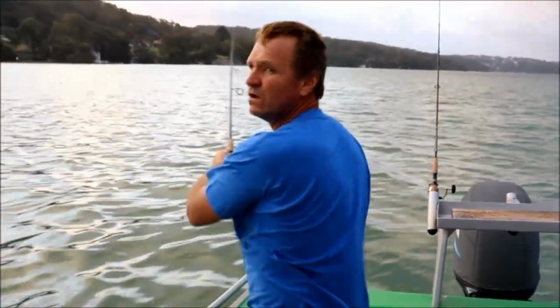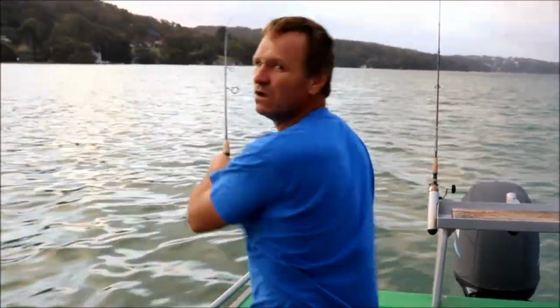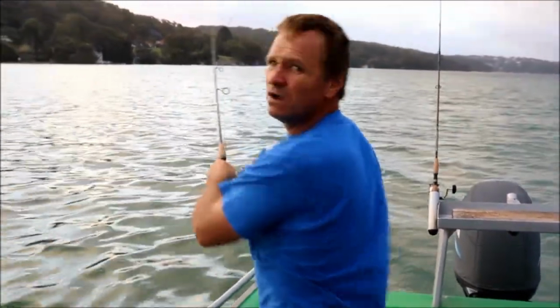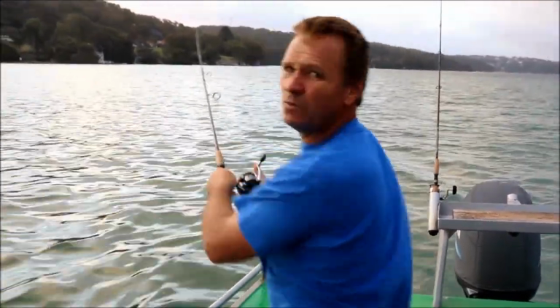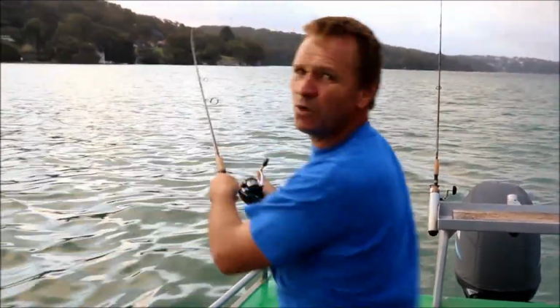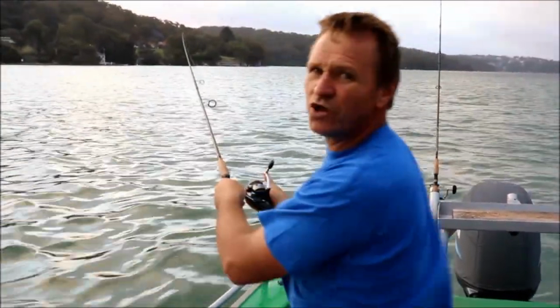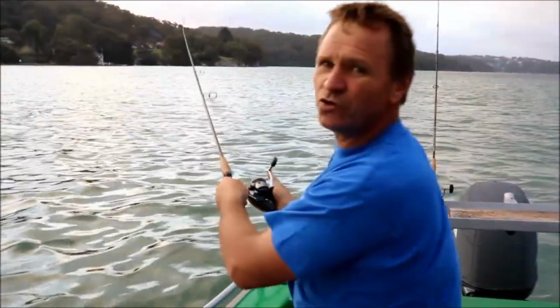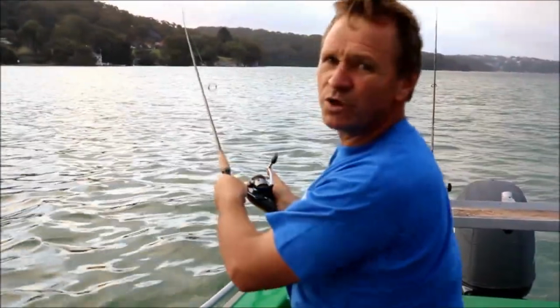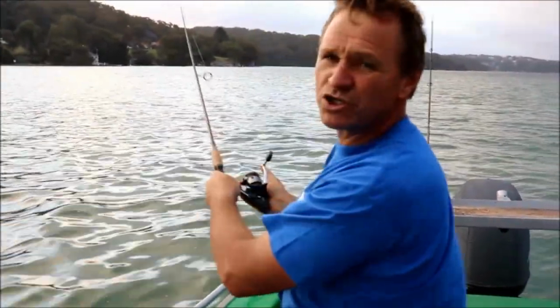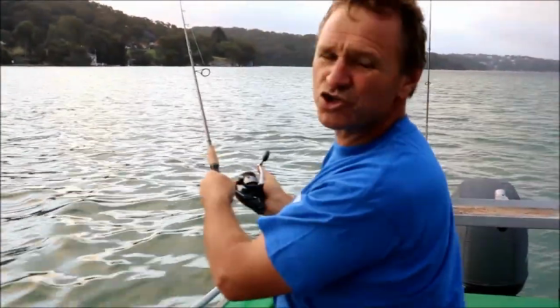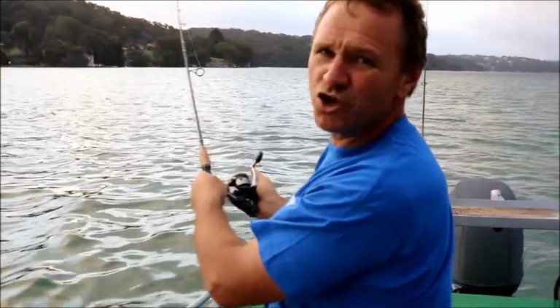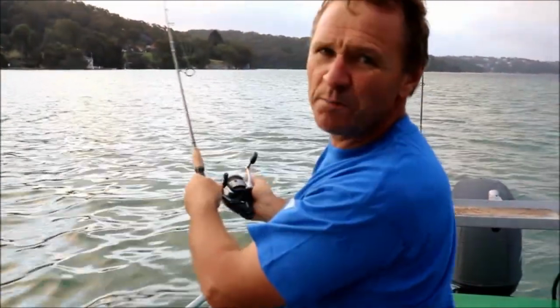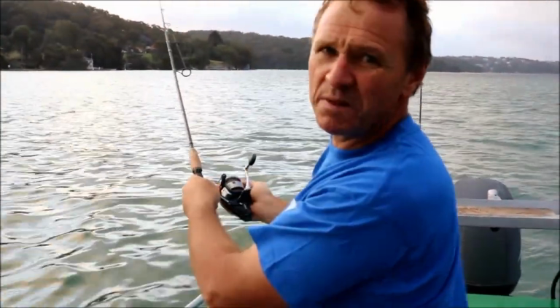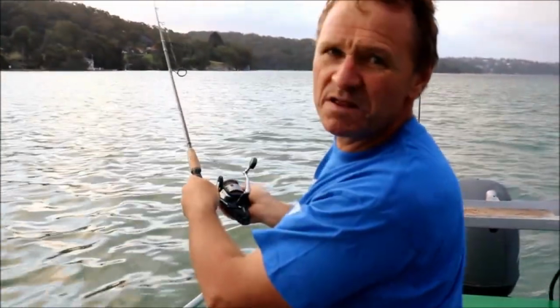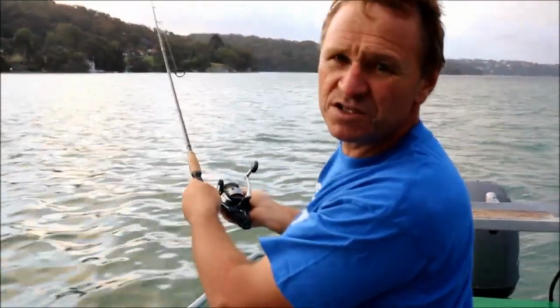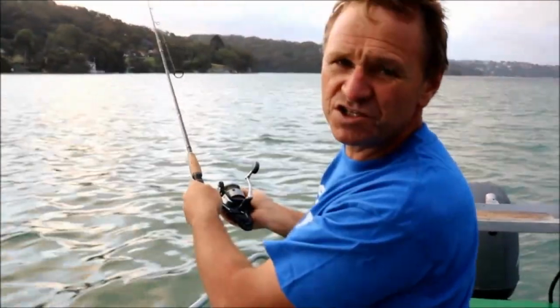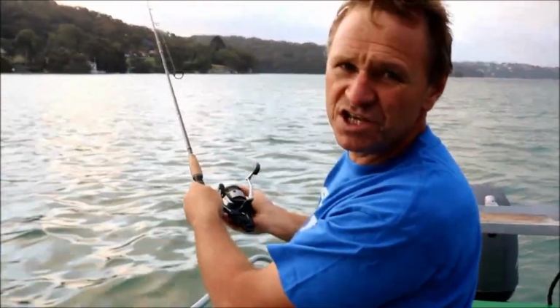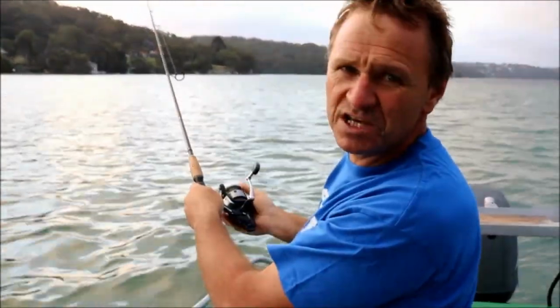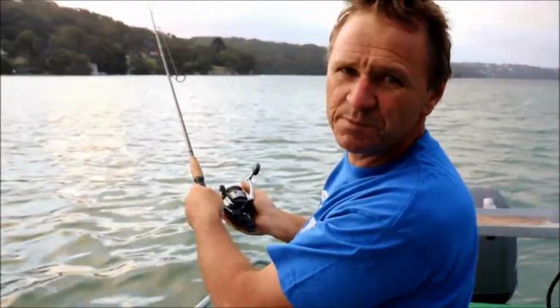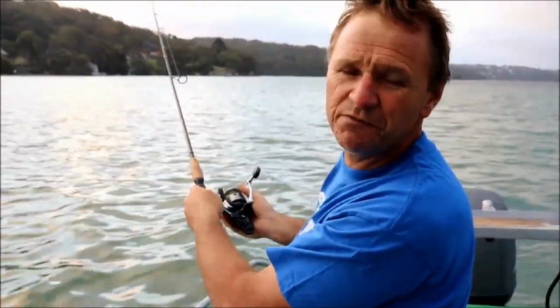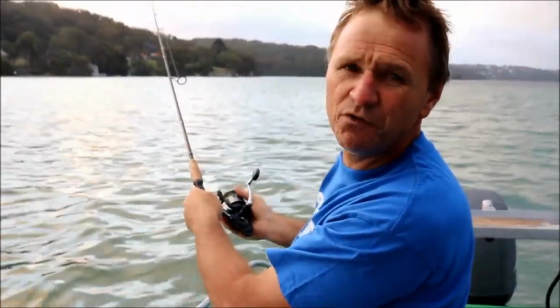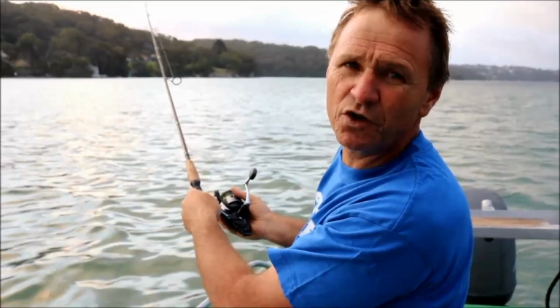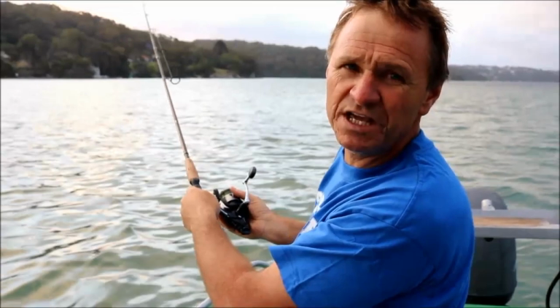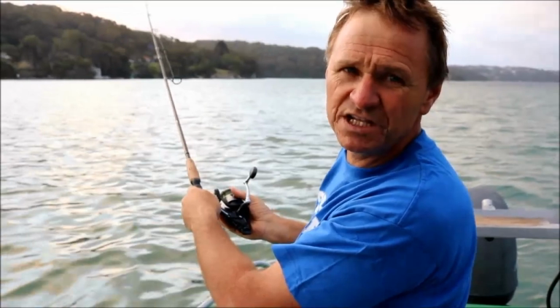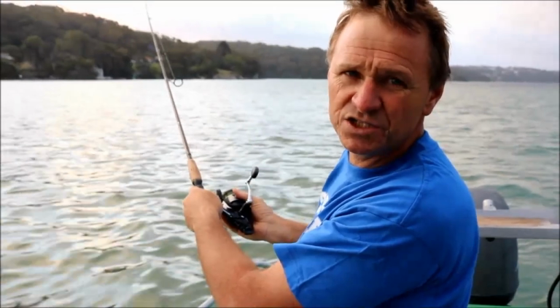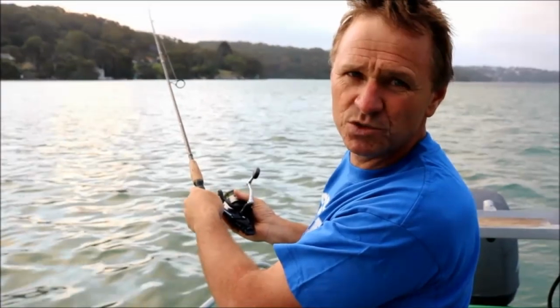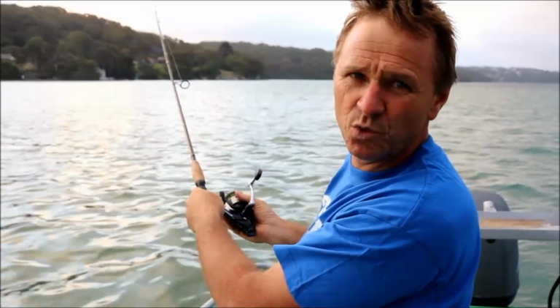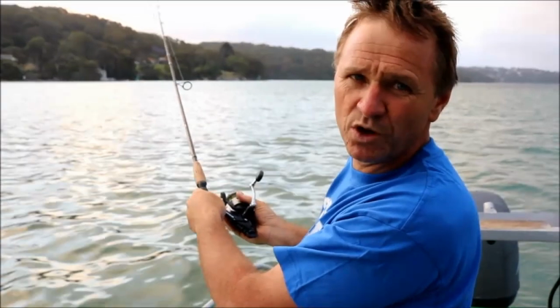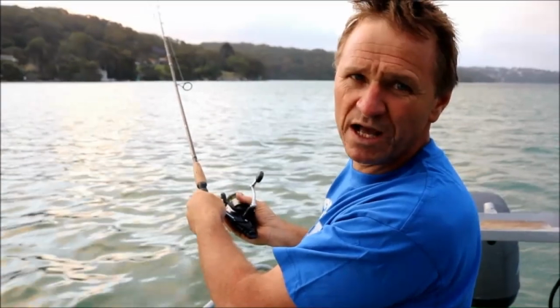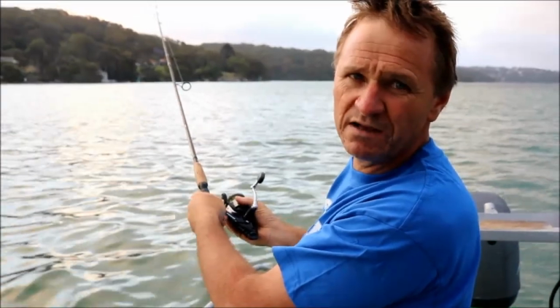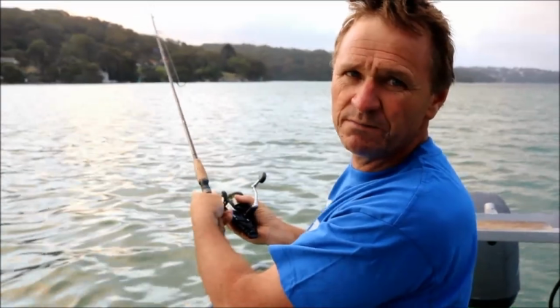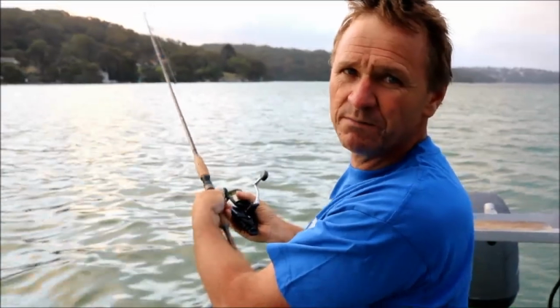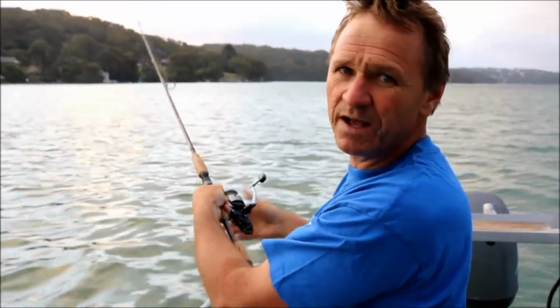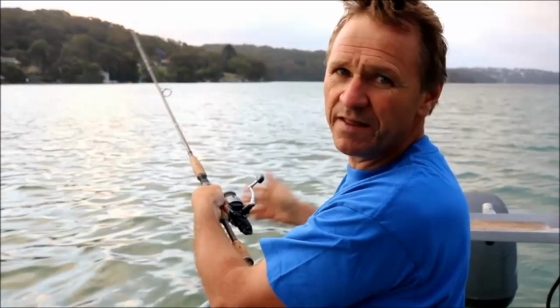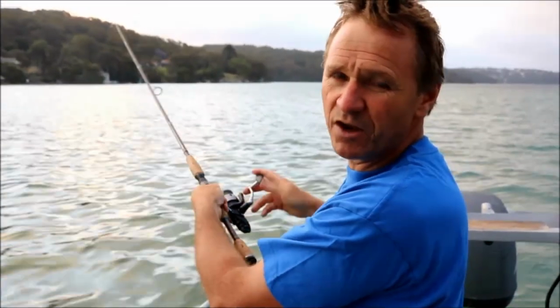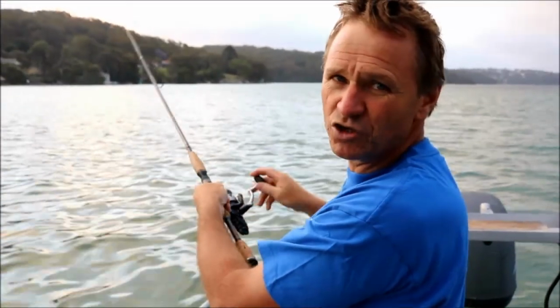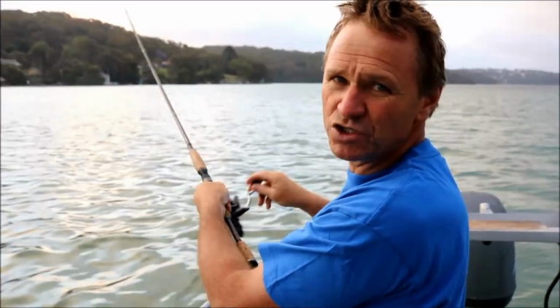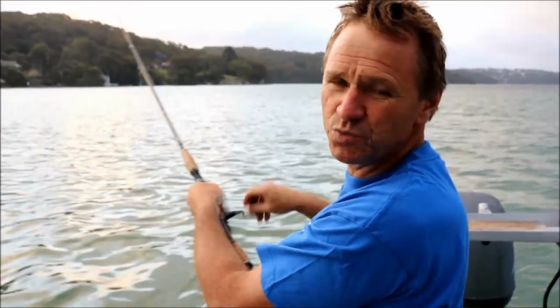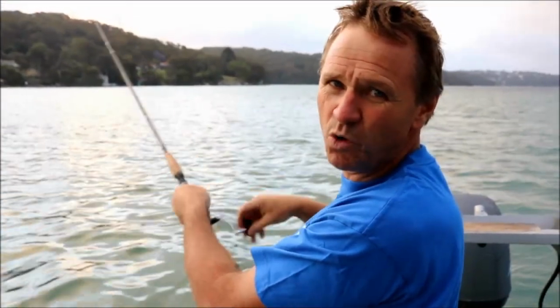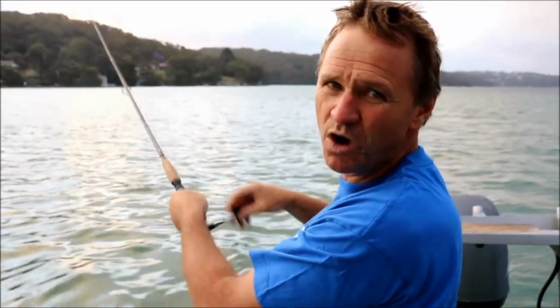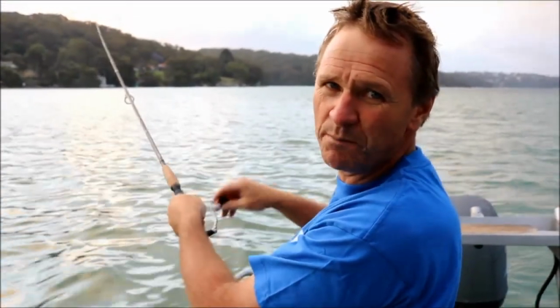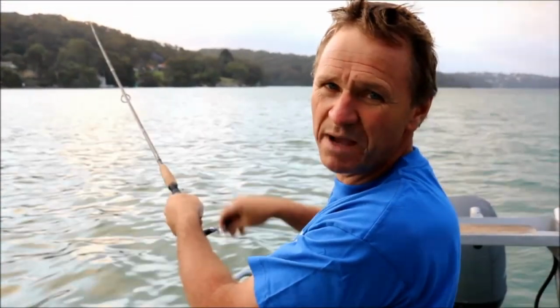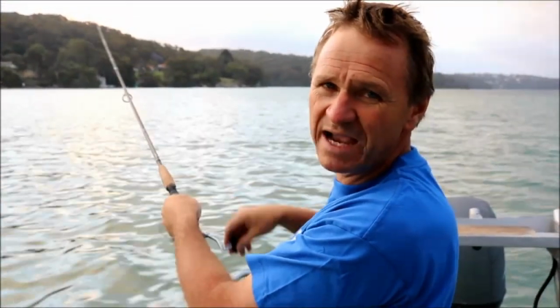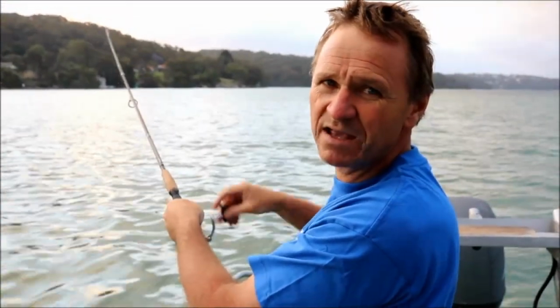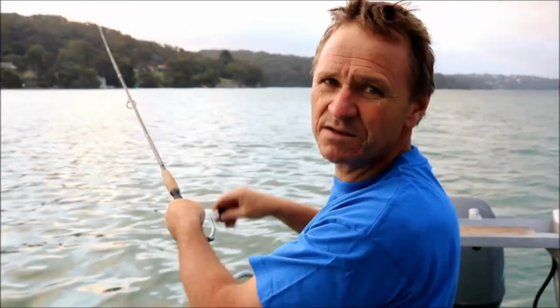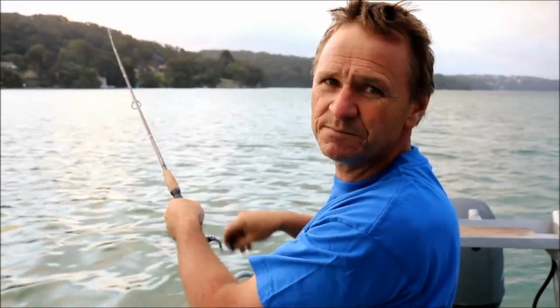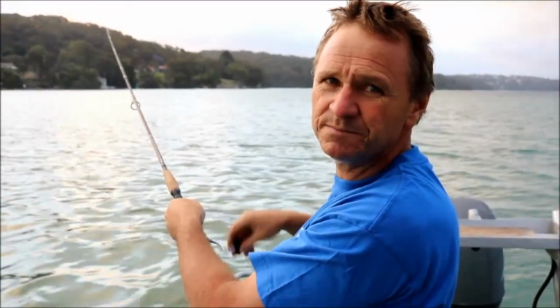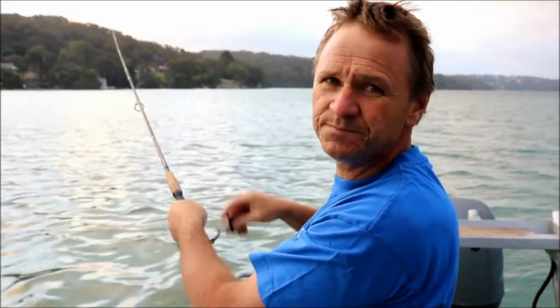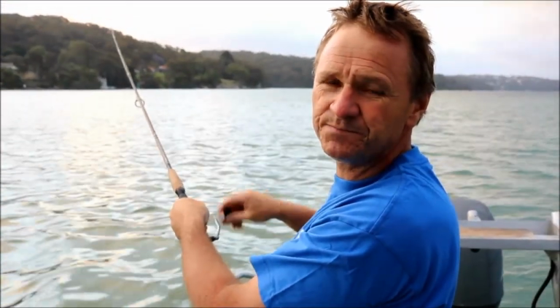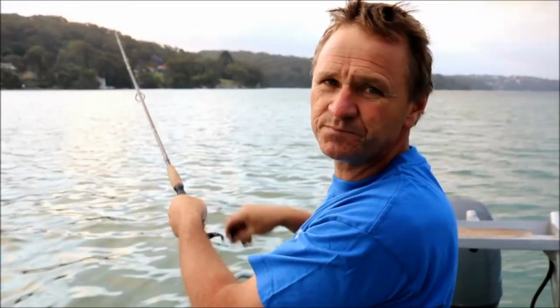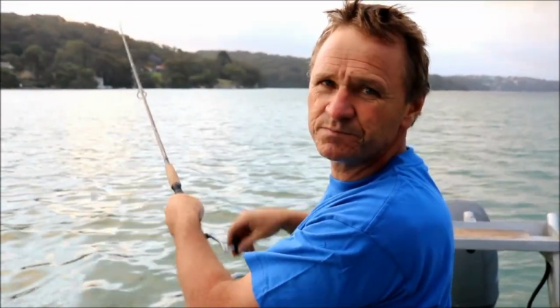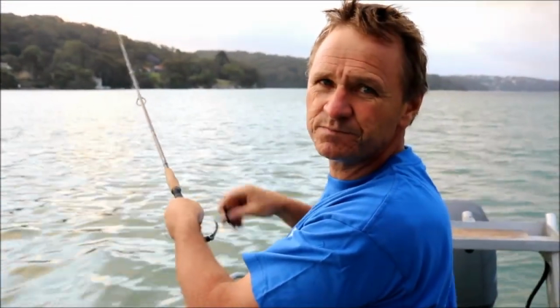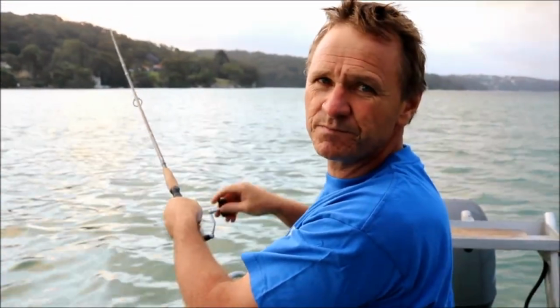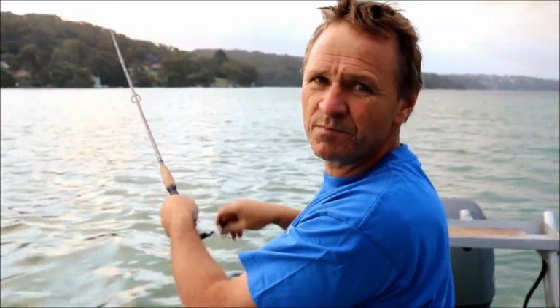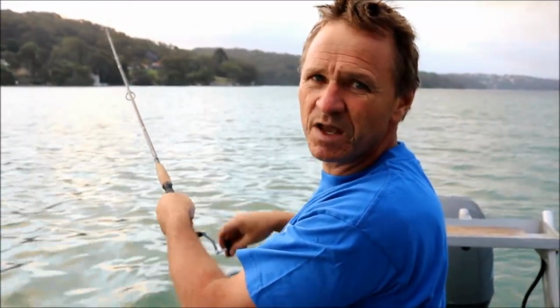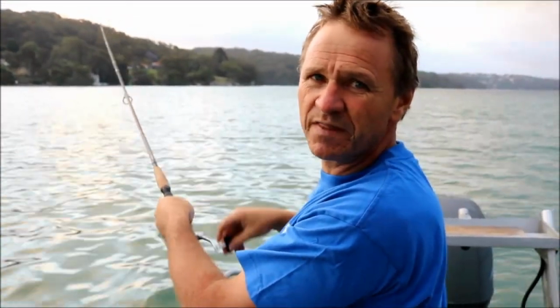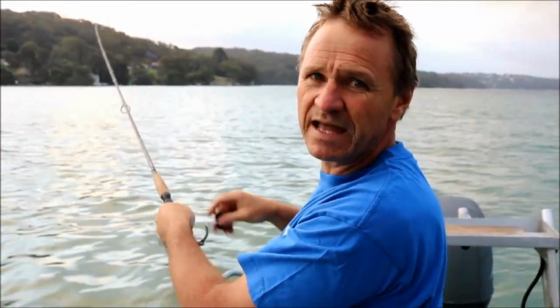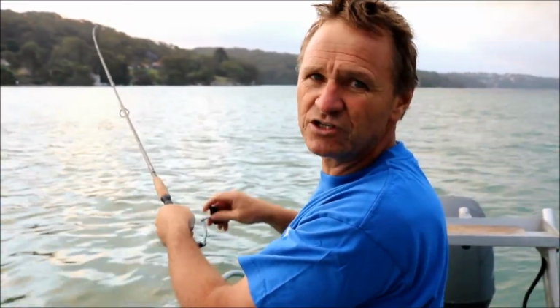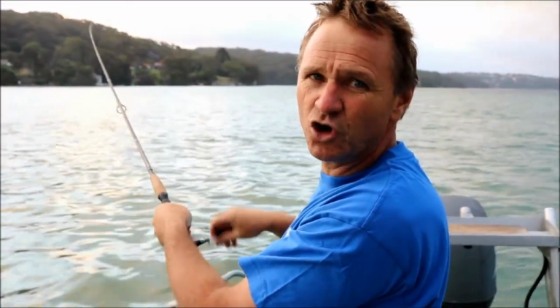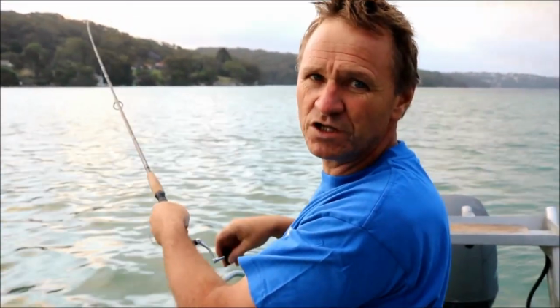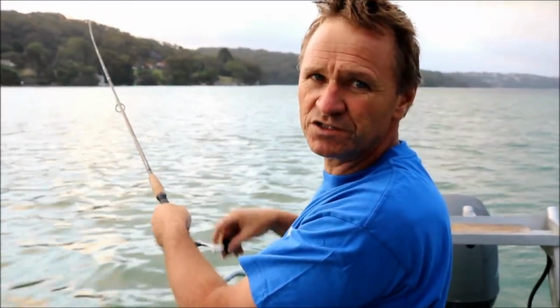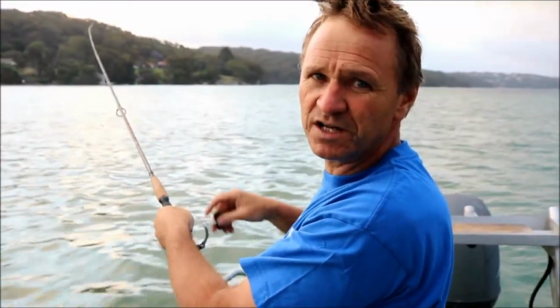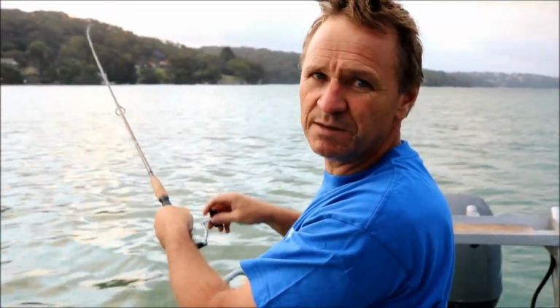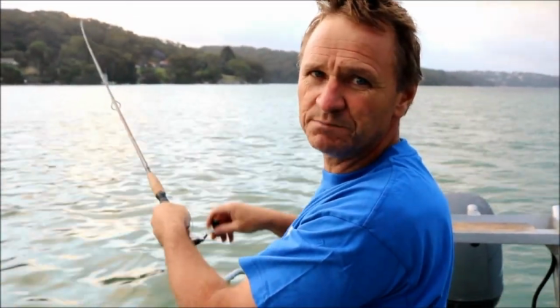What I do is stop the sinker before it hits the water and then just wind back and that tightens it up.